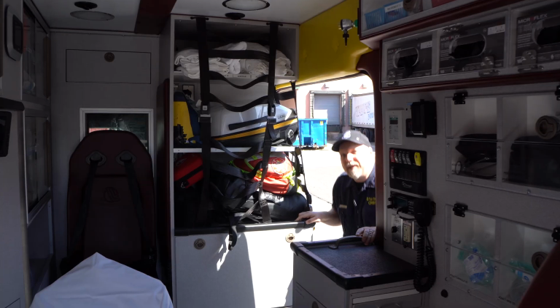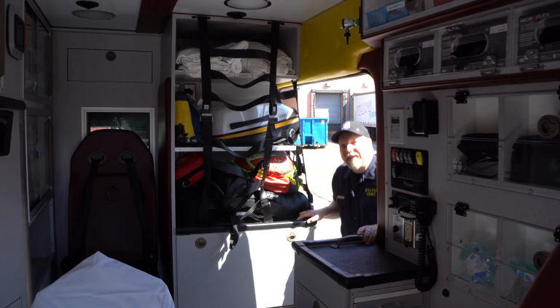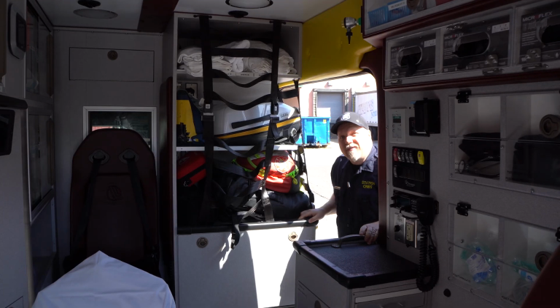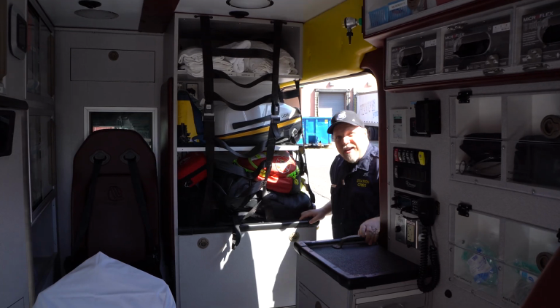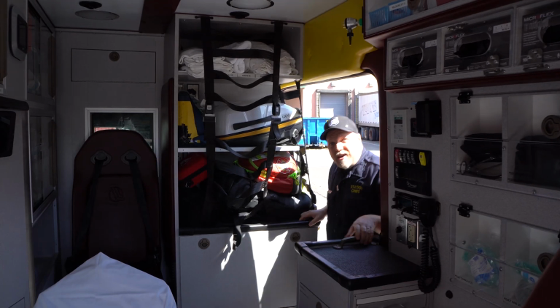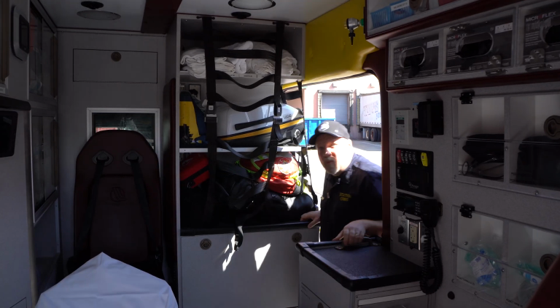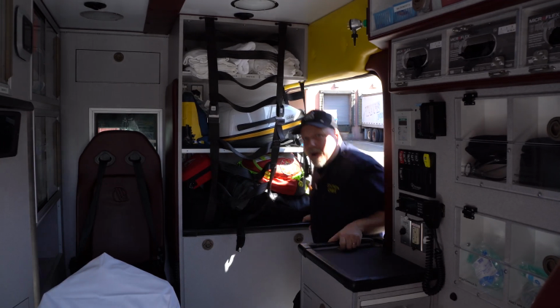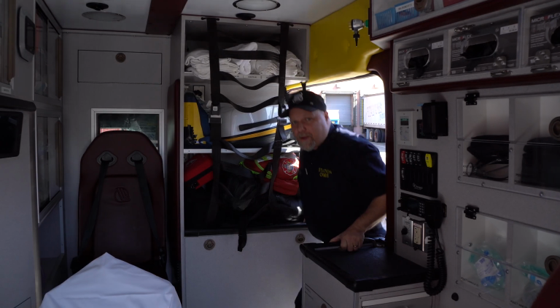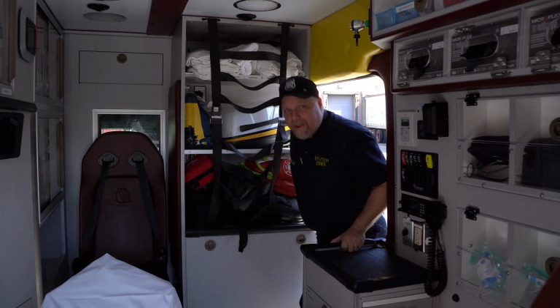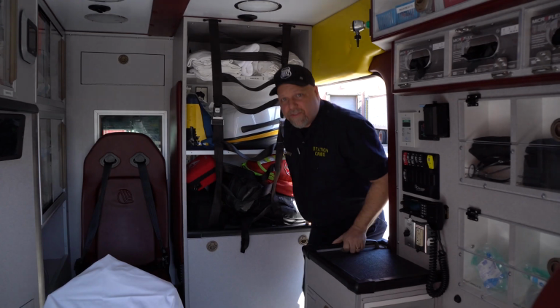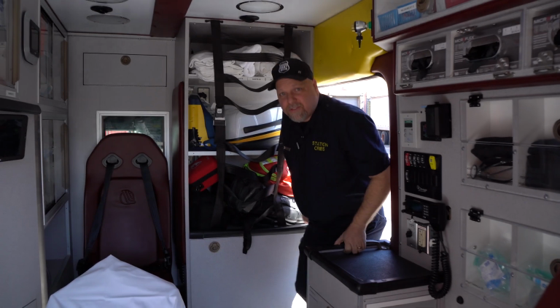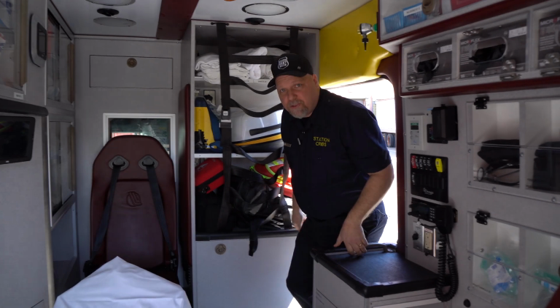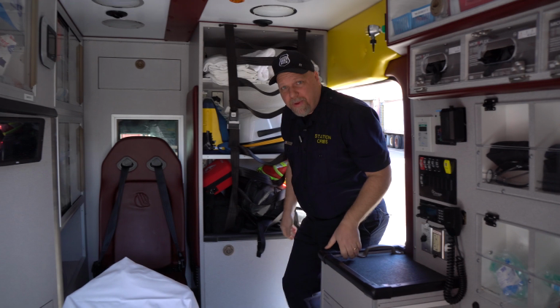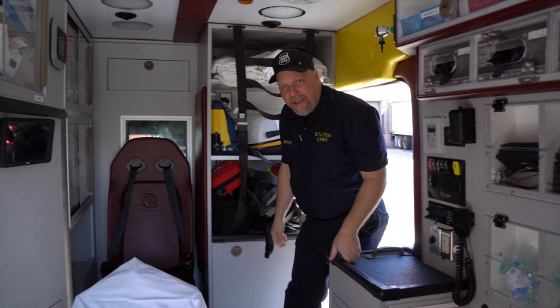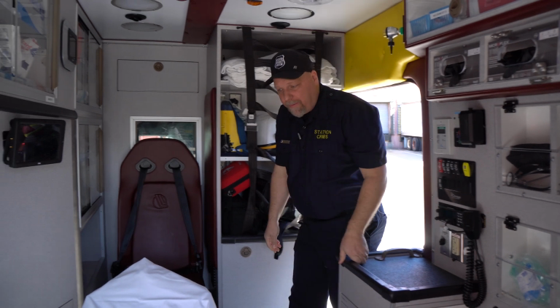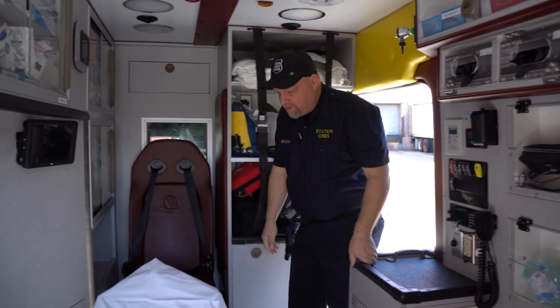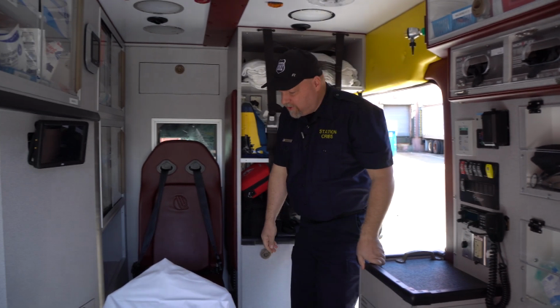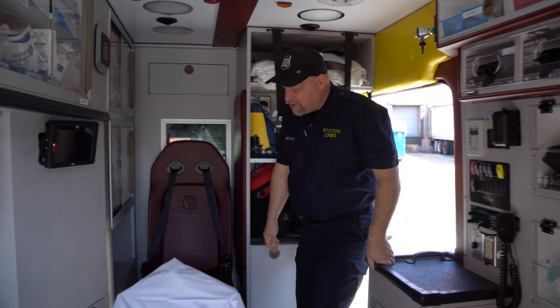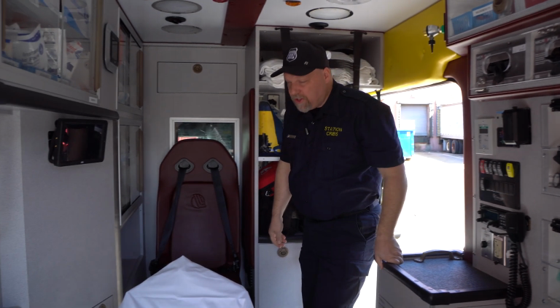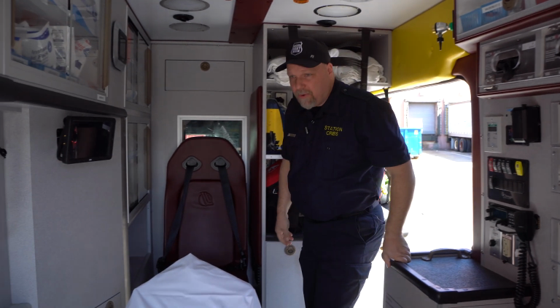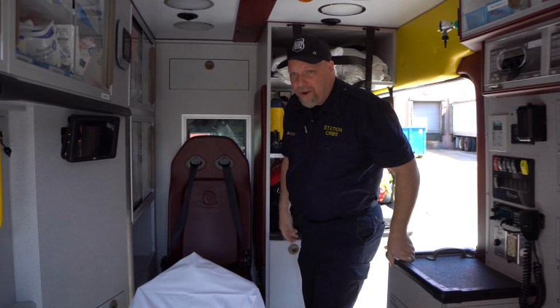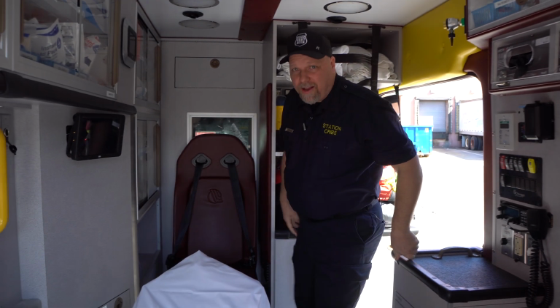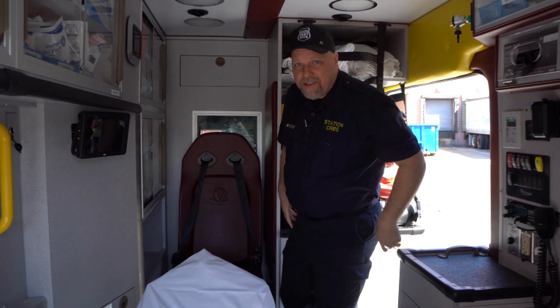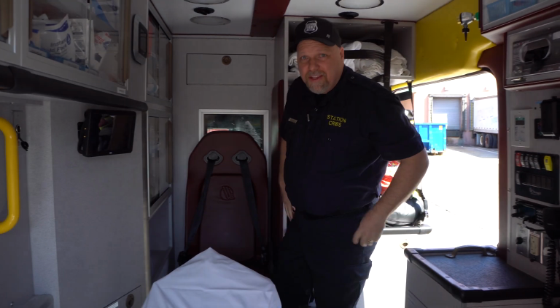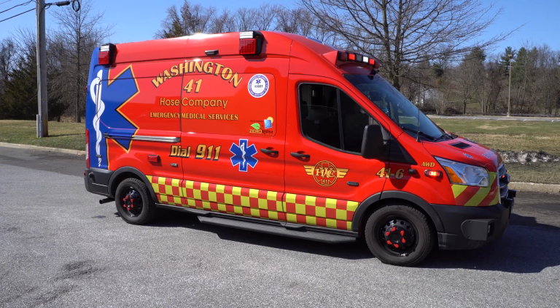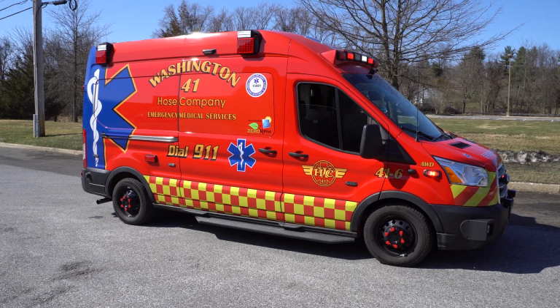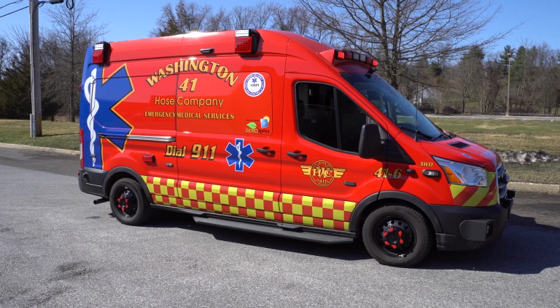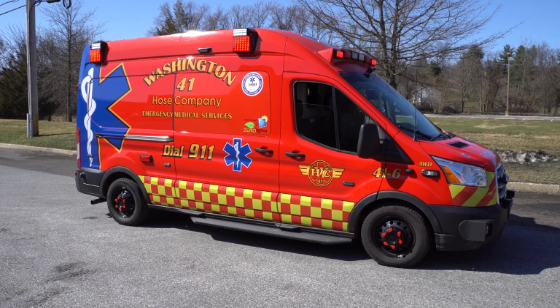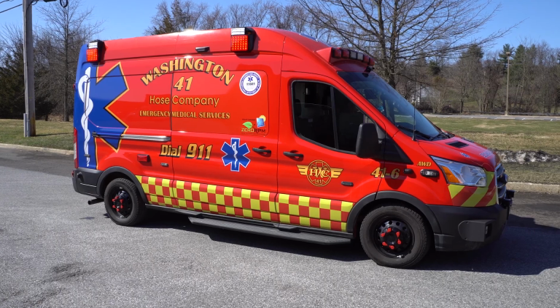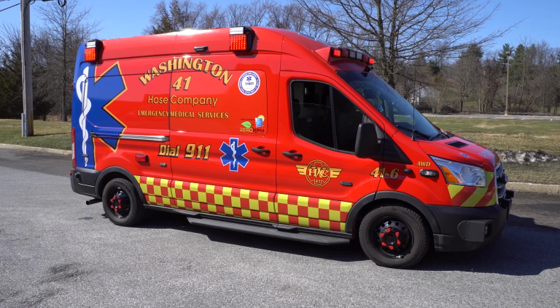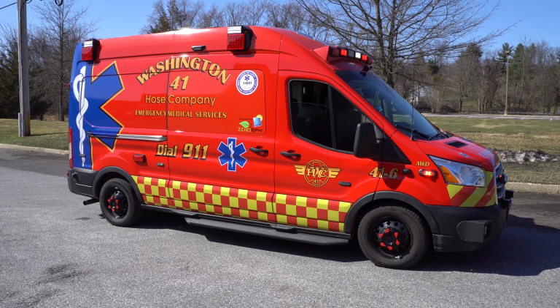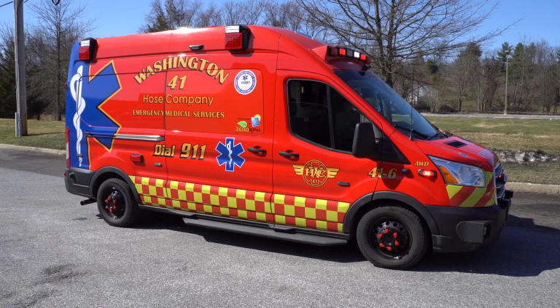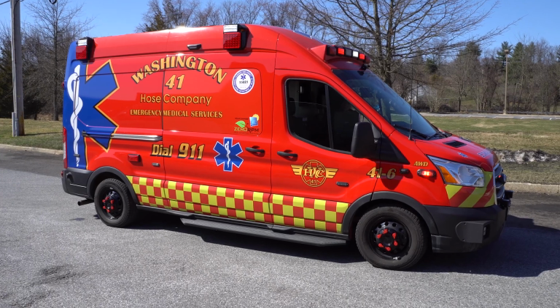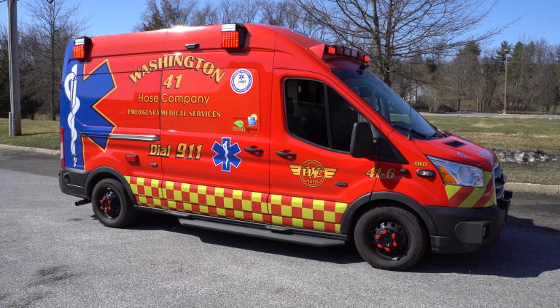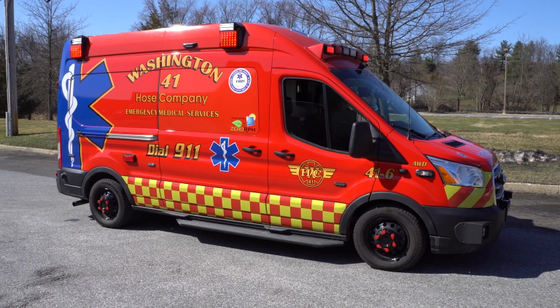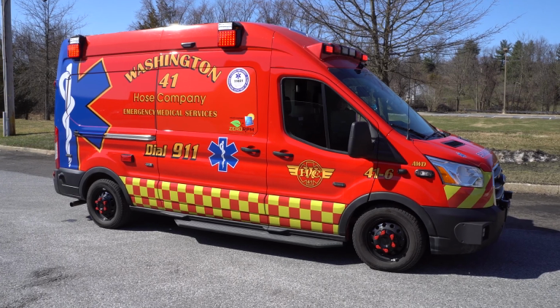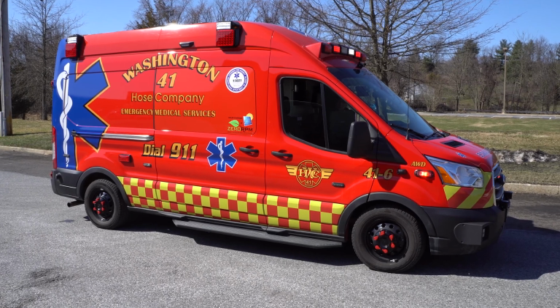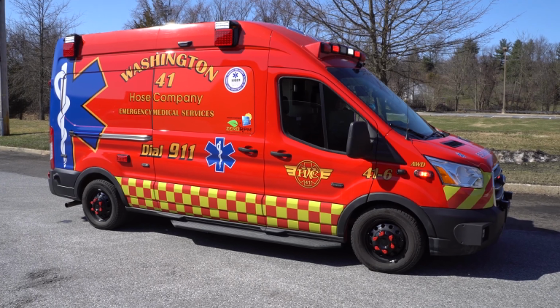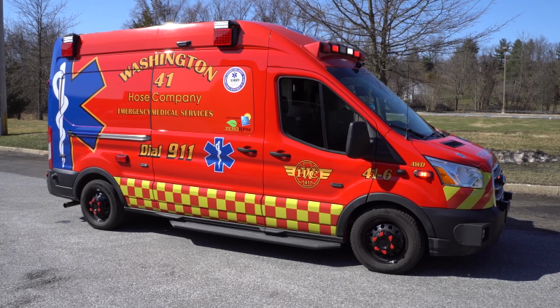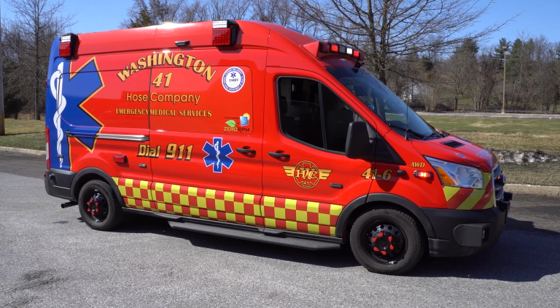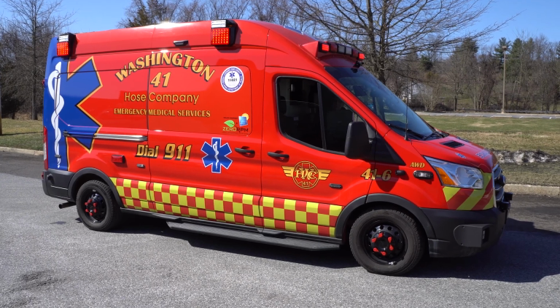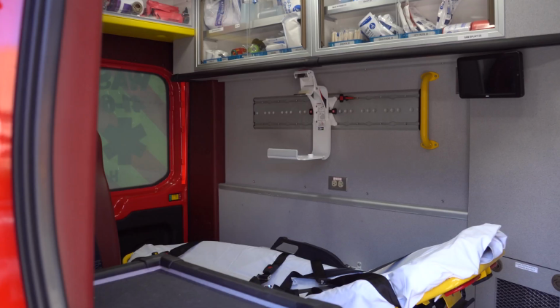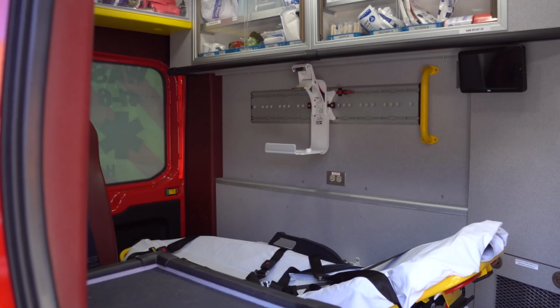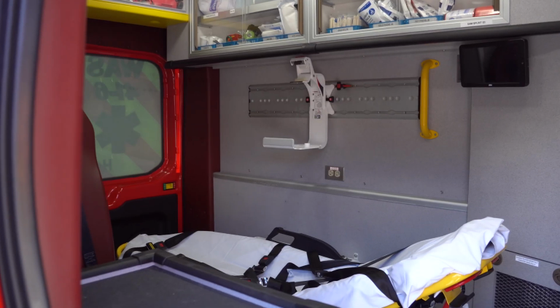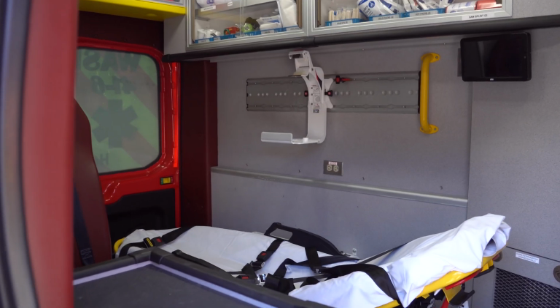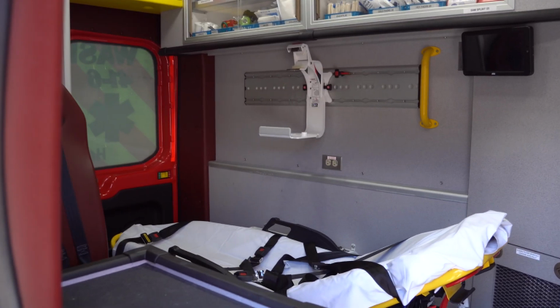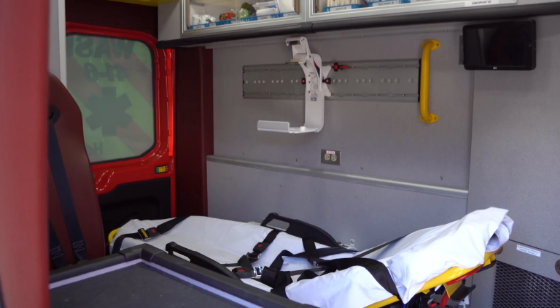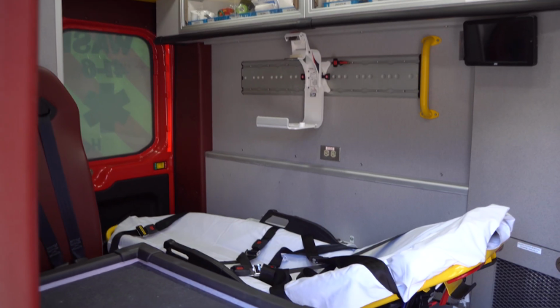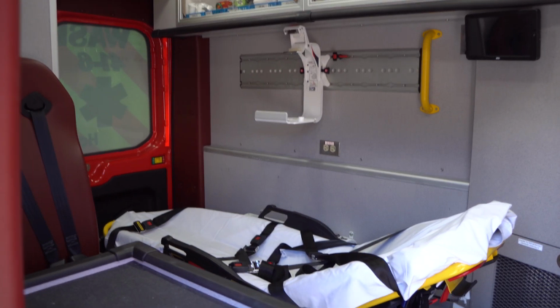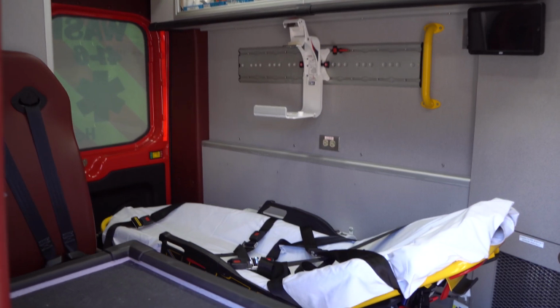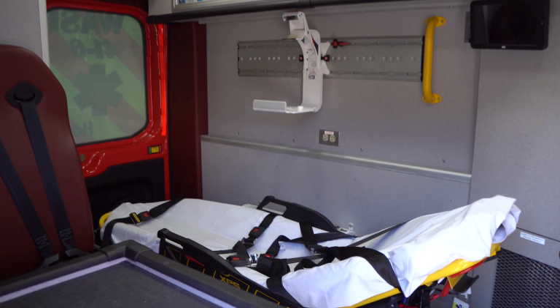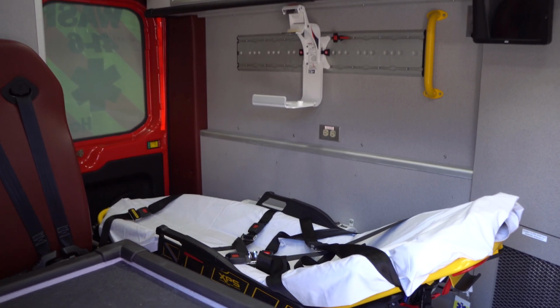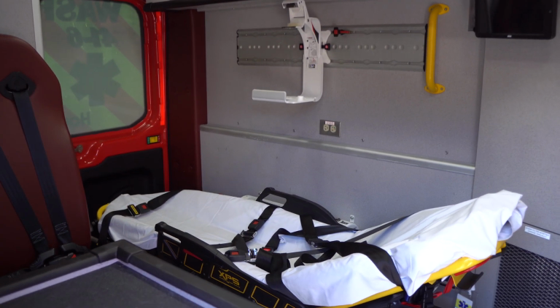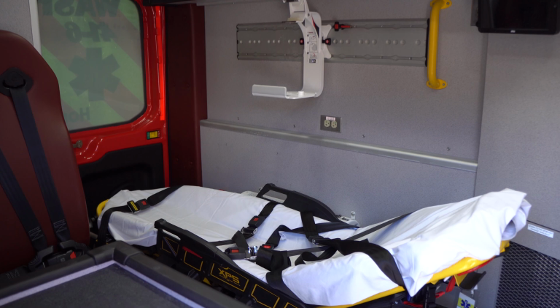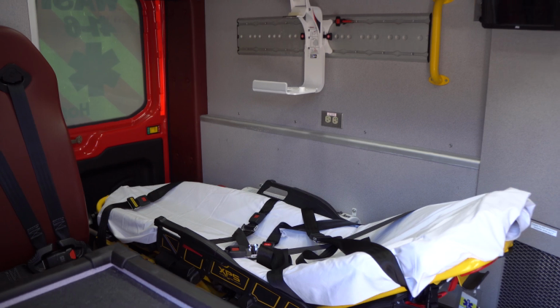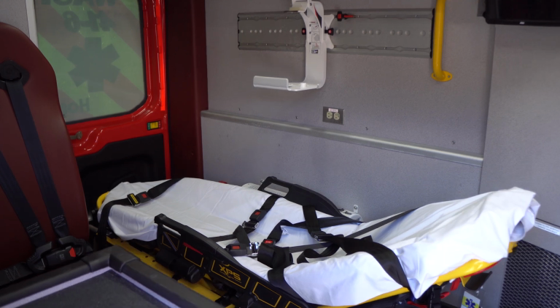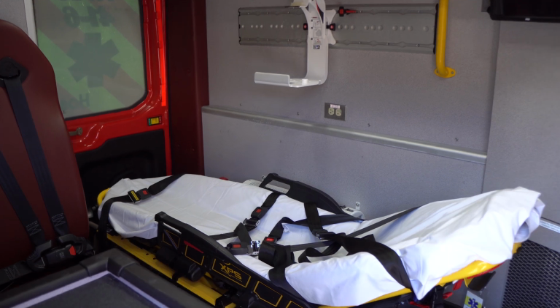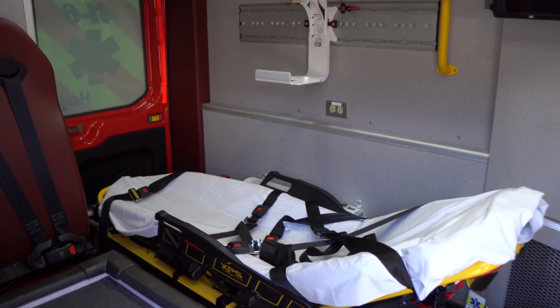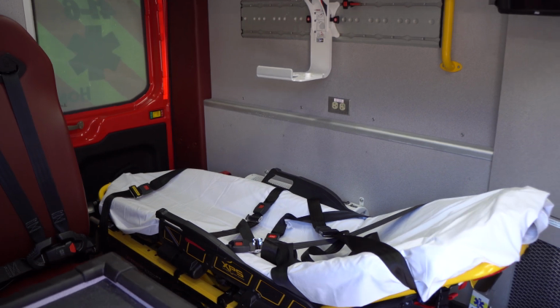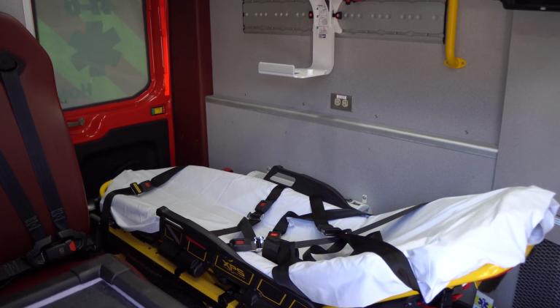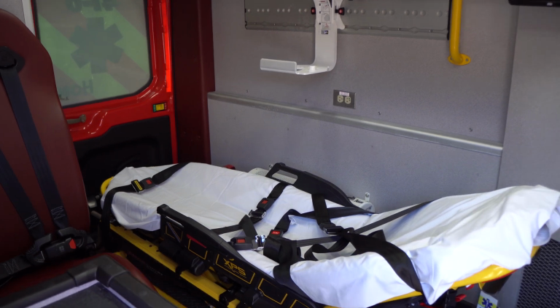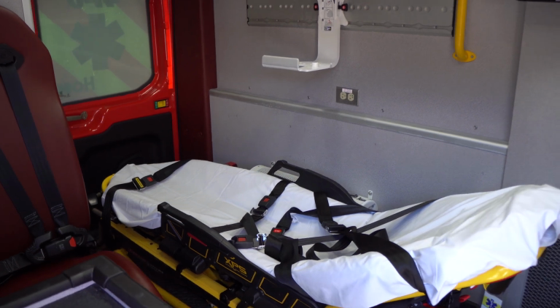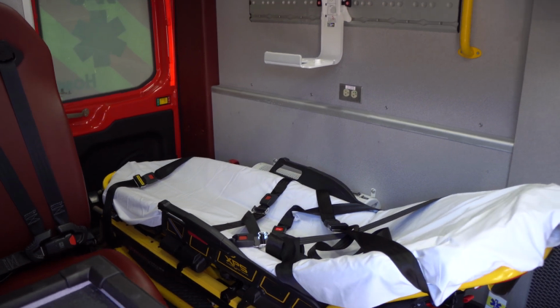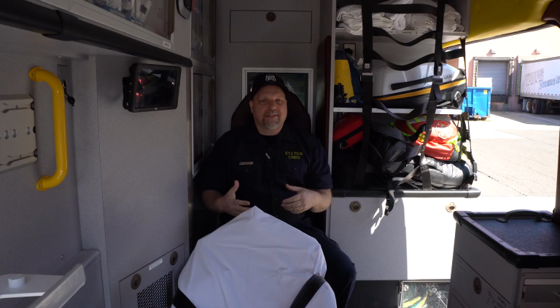Many of you asked why we have such big ambulances in the US. This is one of the smaller ambulances, but it has everything that you need, just like a regular ambulance.